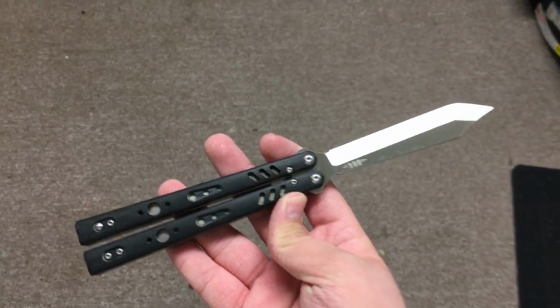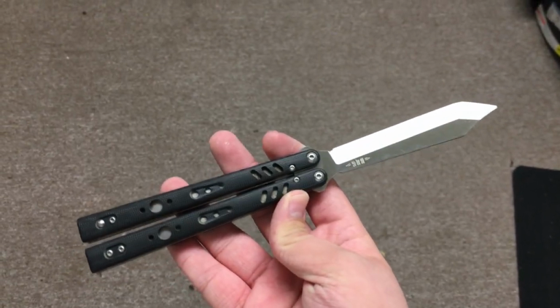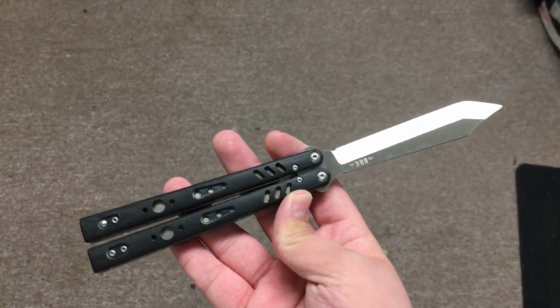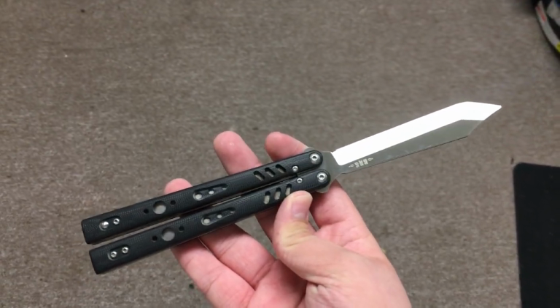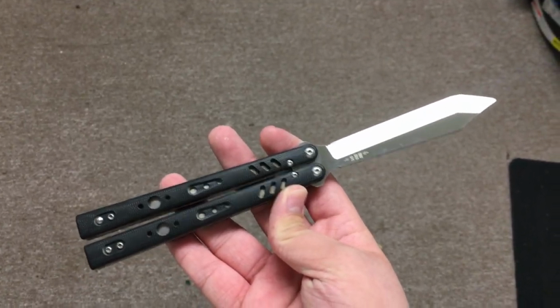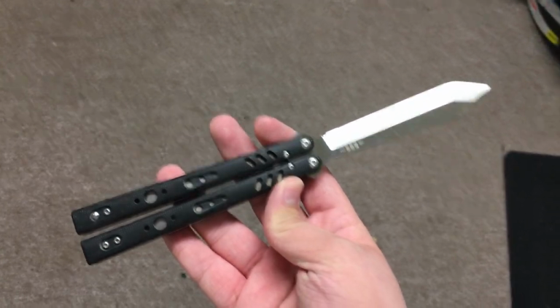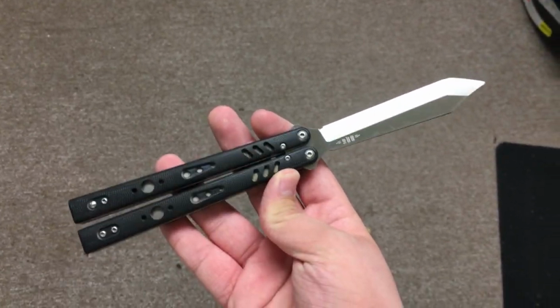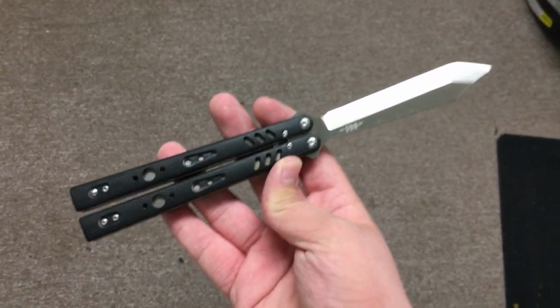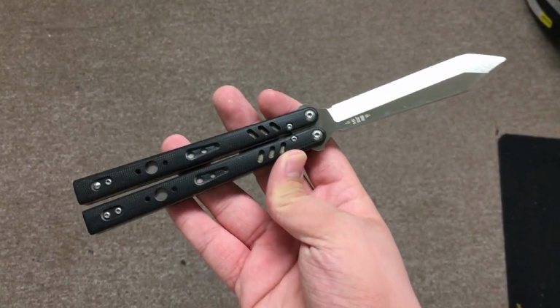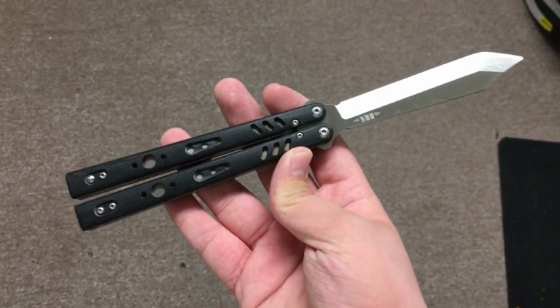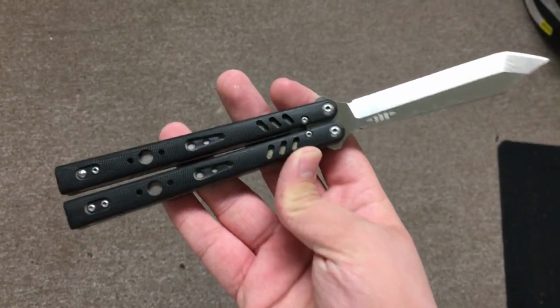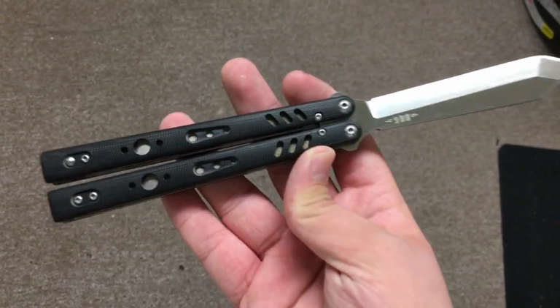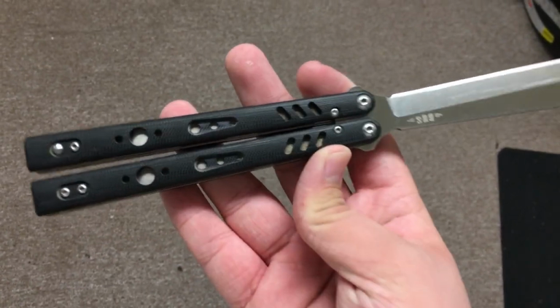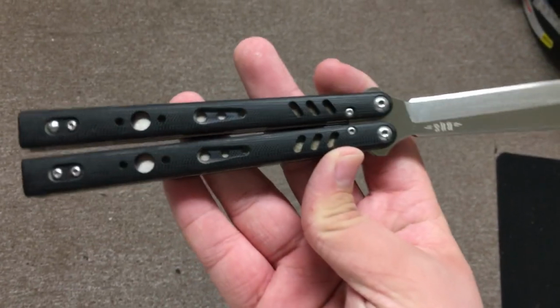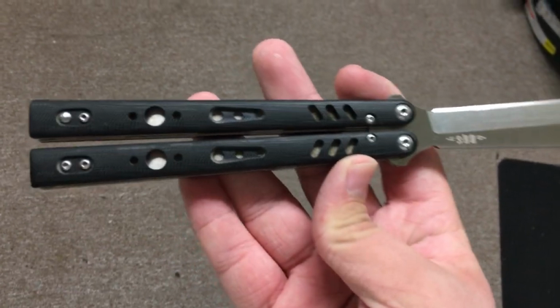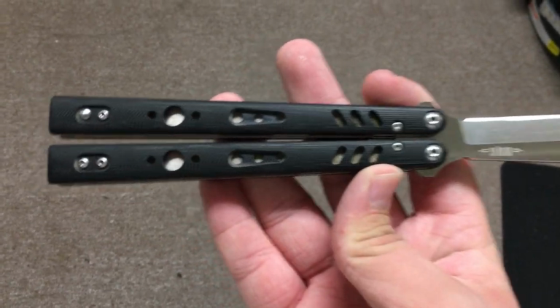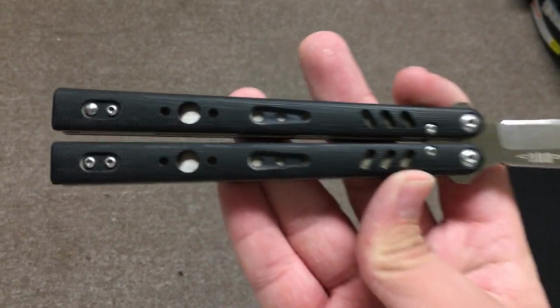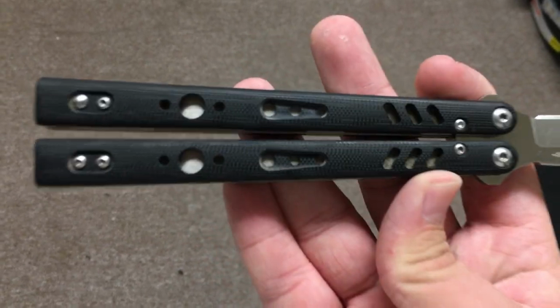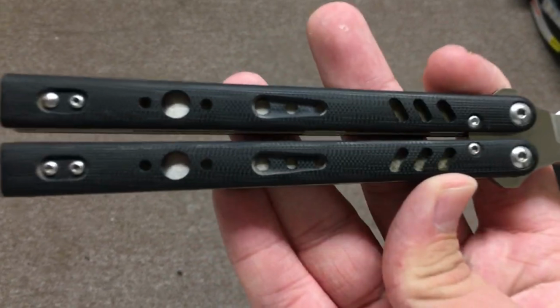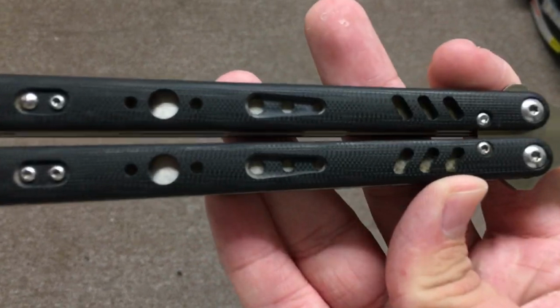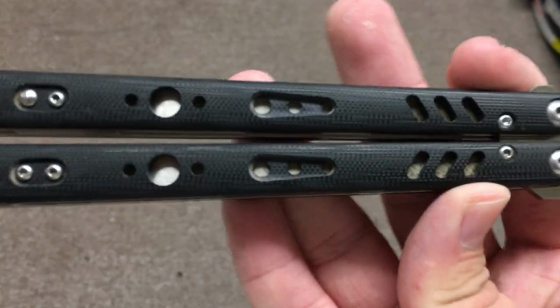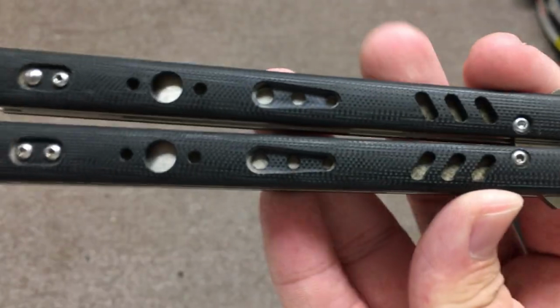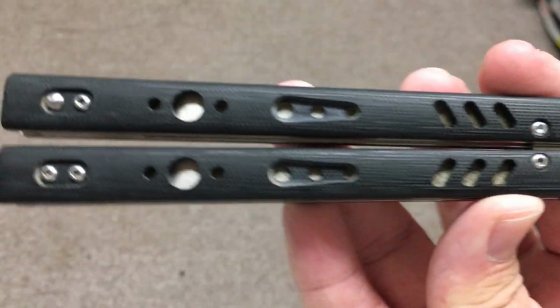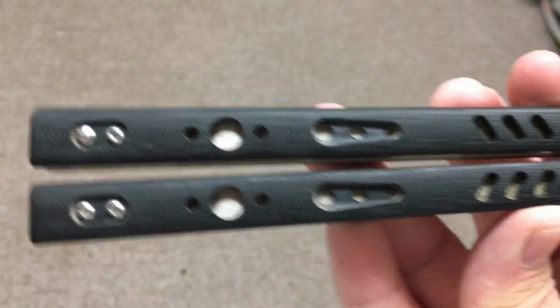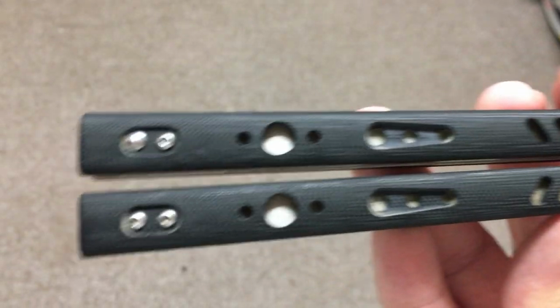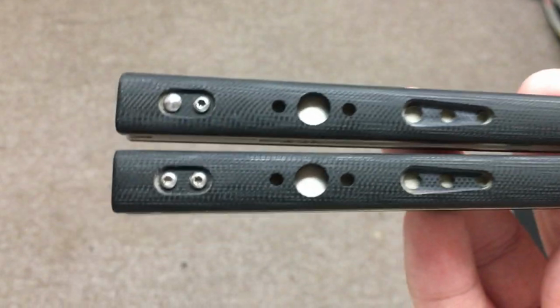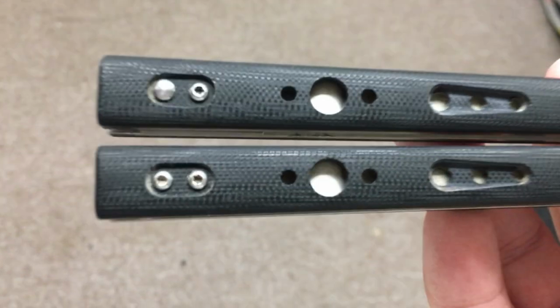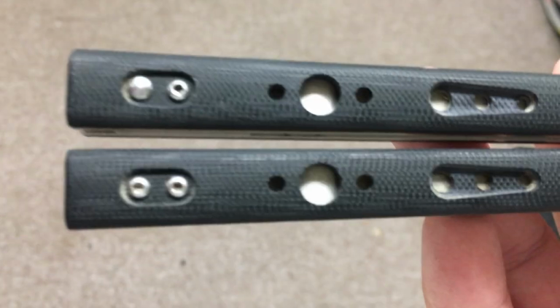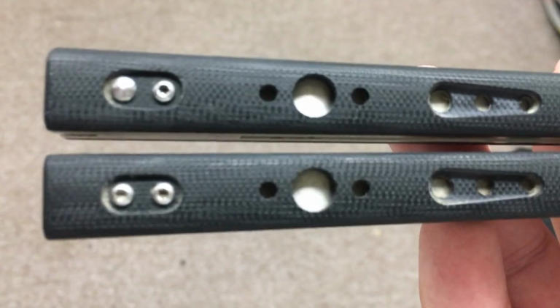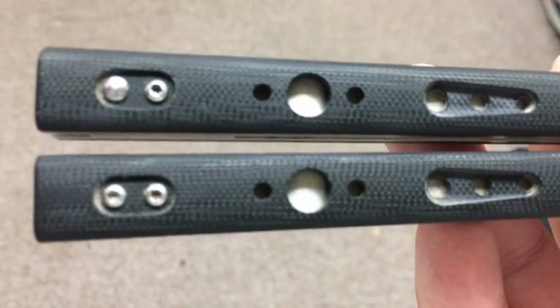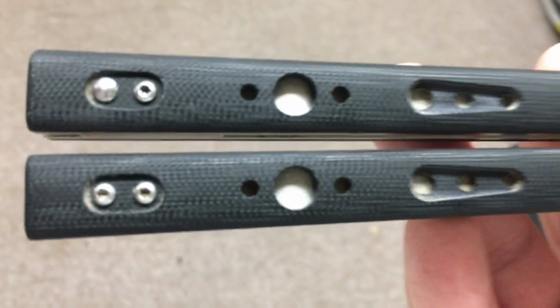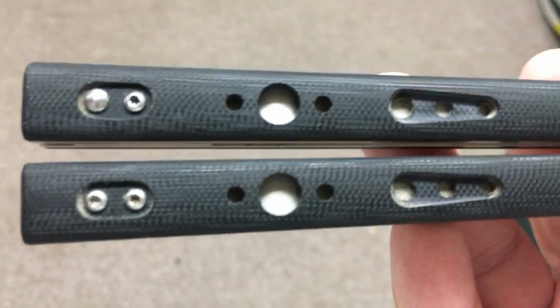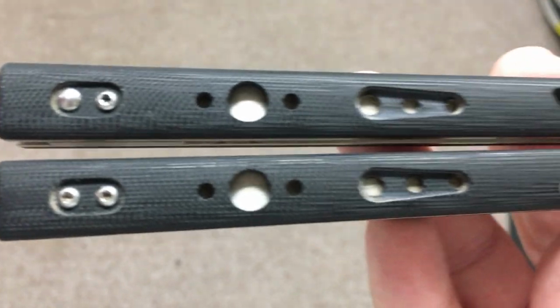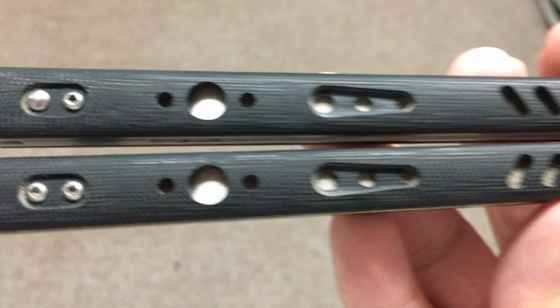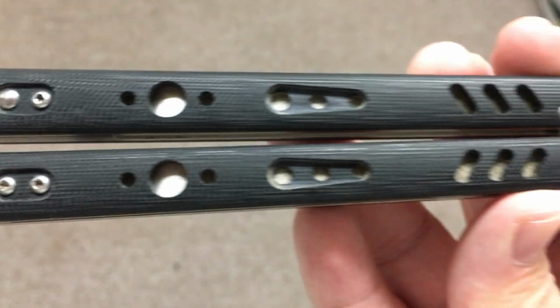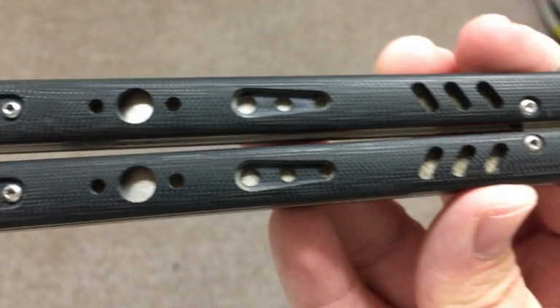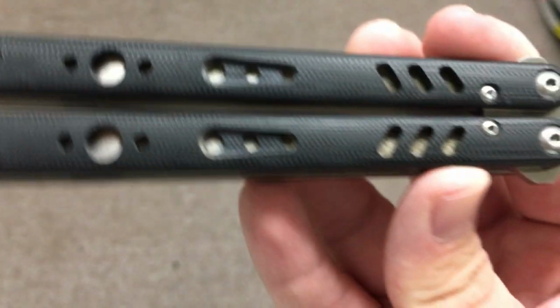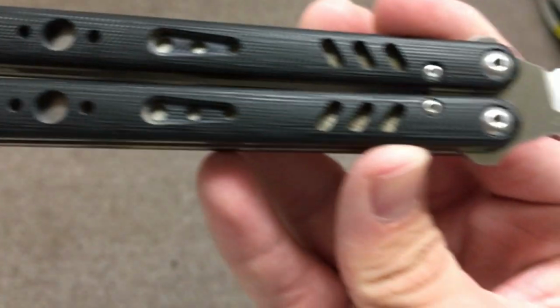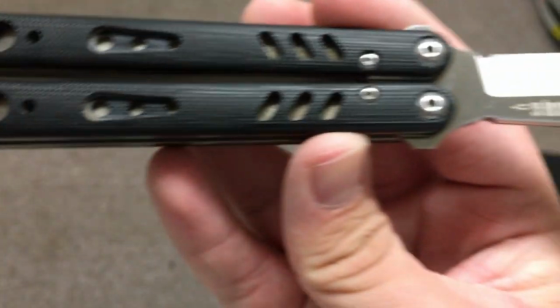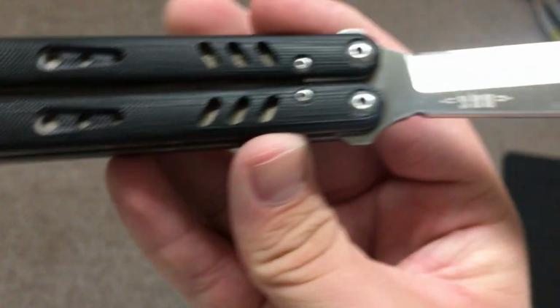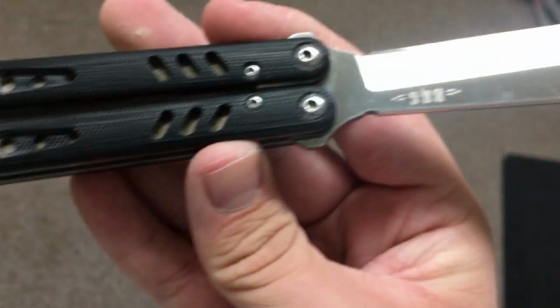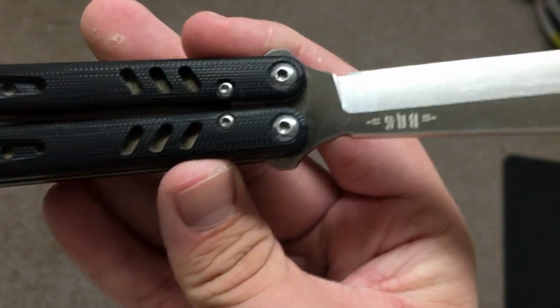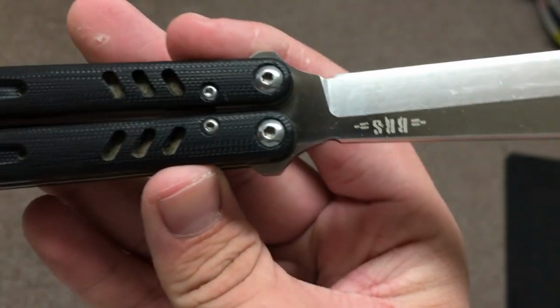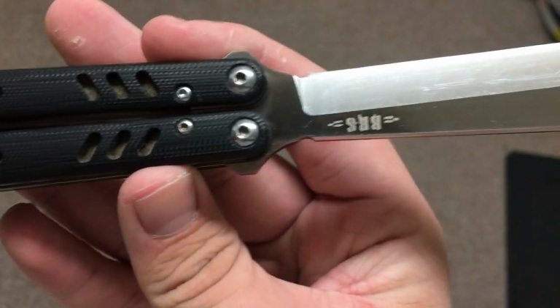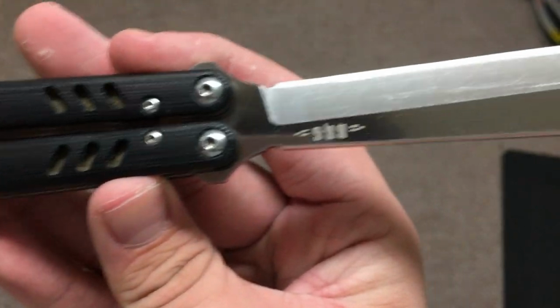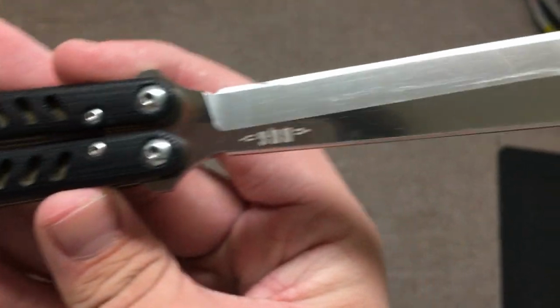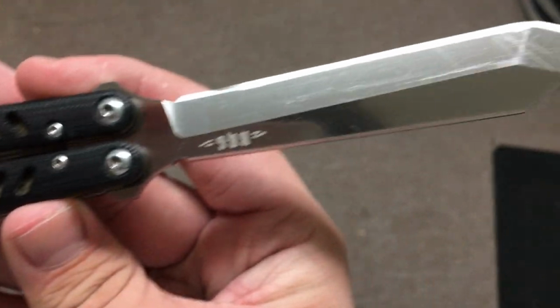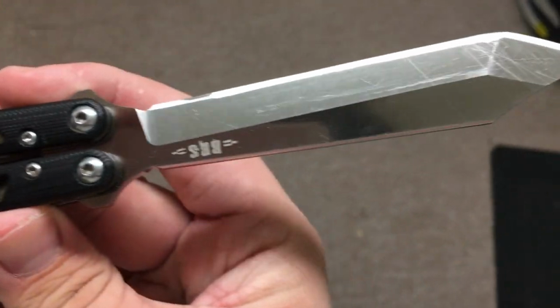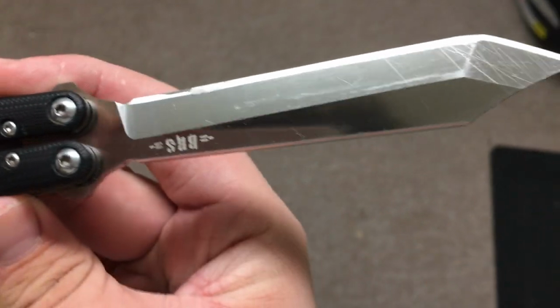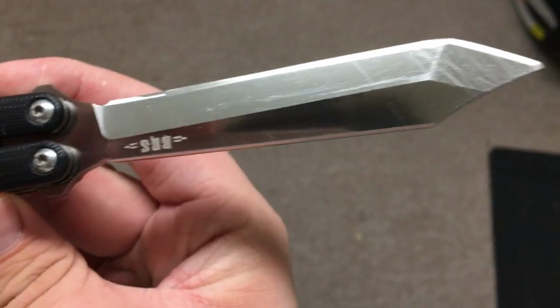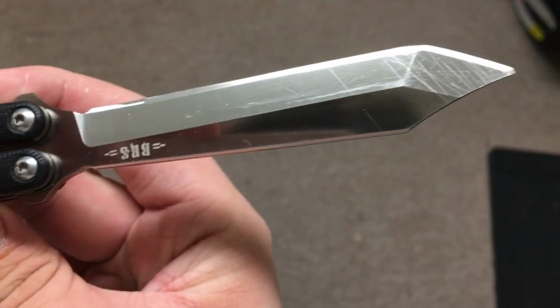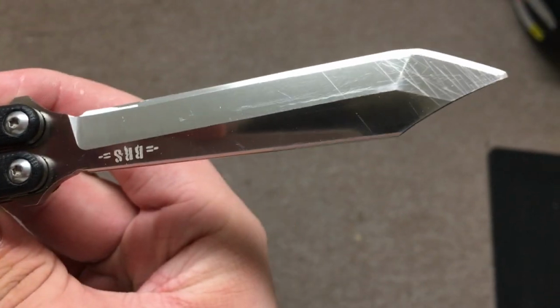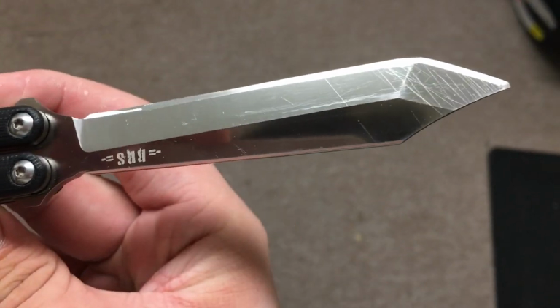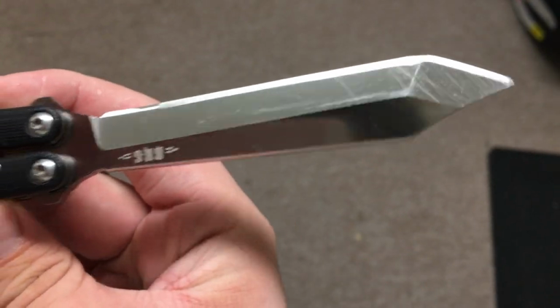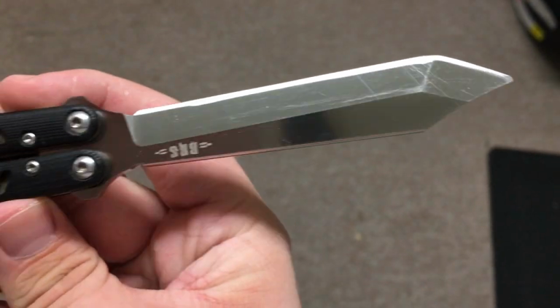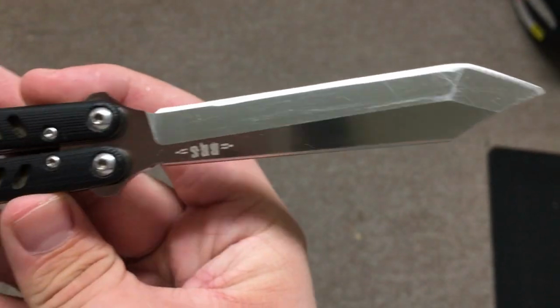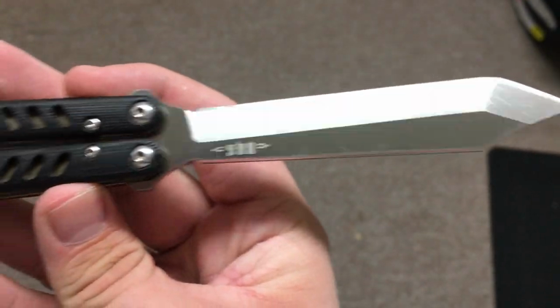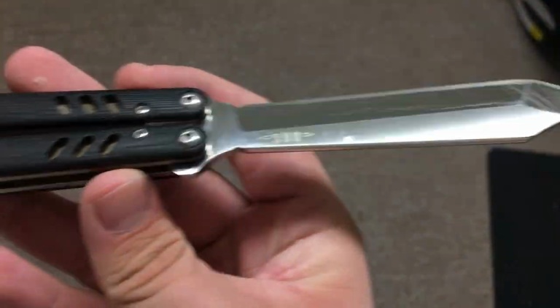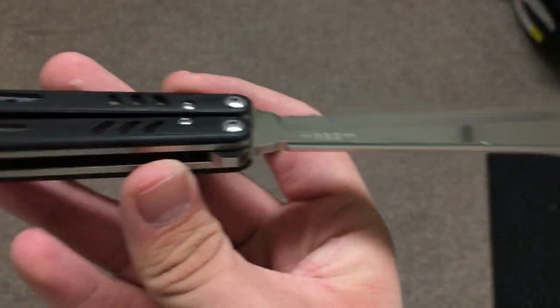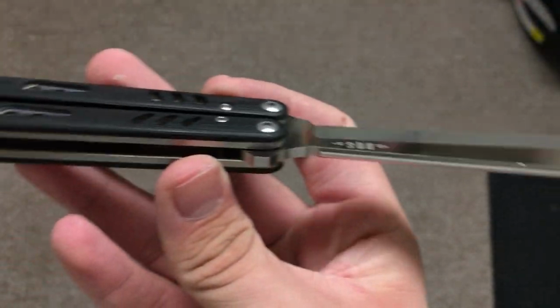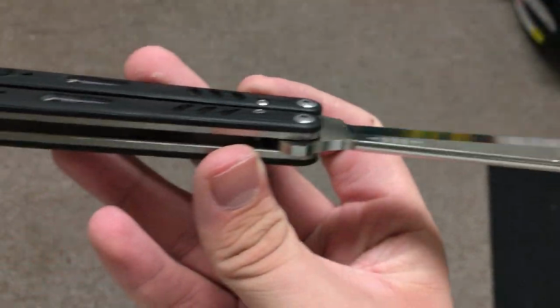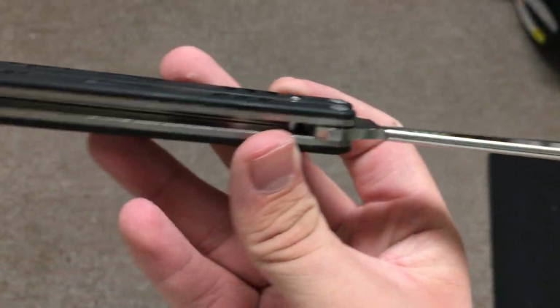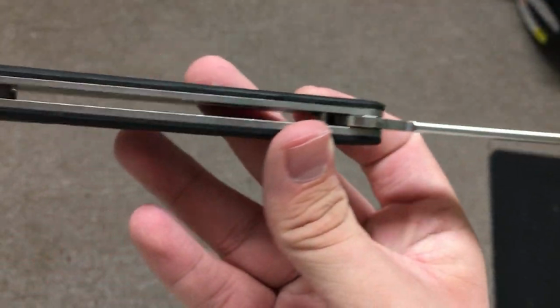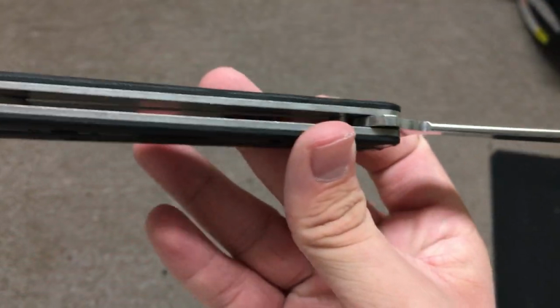Hello boys and girls, welcome to YouTube. Today I'm going to be talking about this knife right here. This knife is the BRS Replicate Clone.